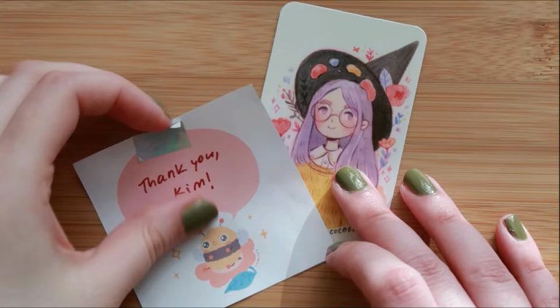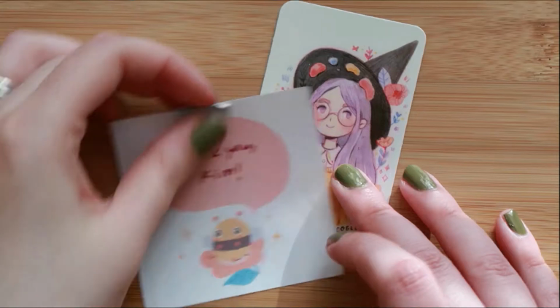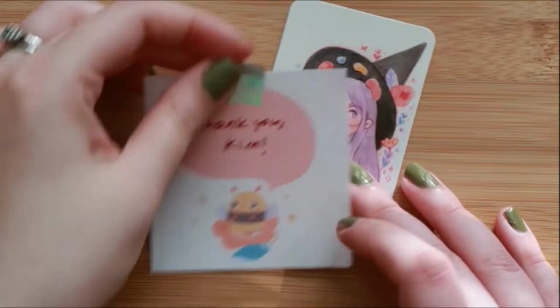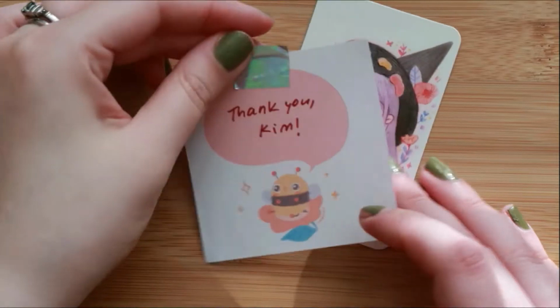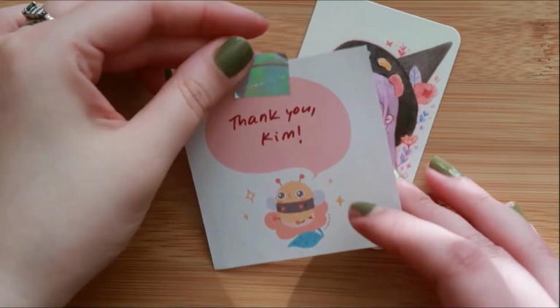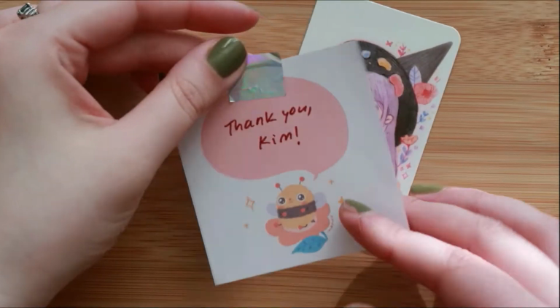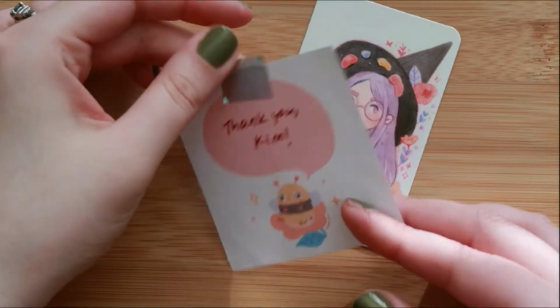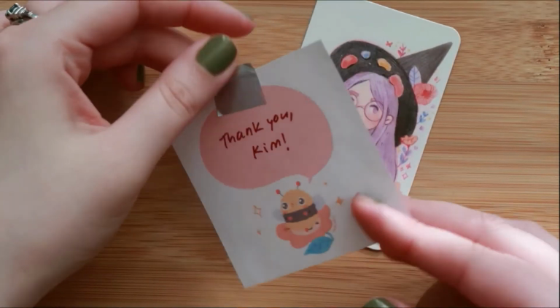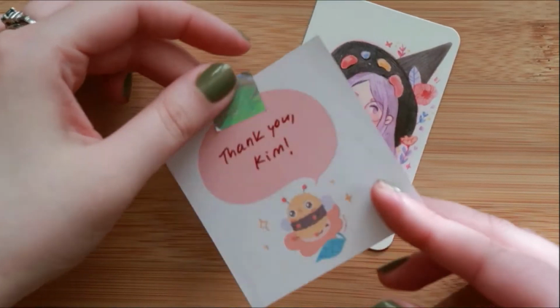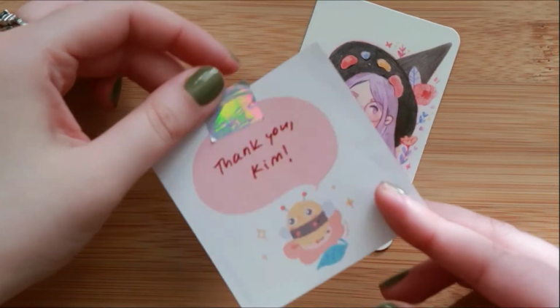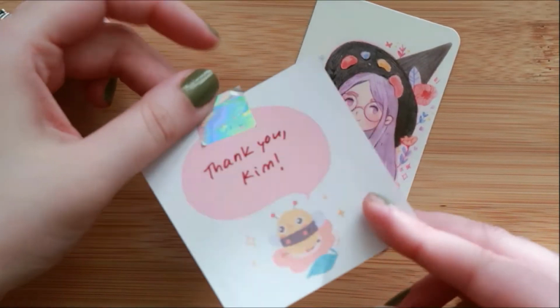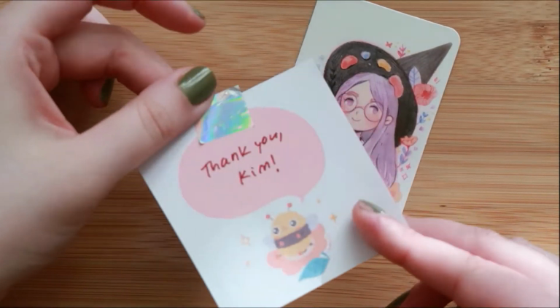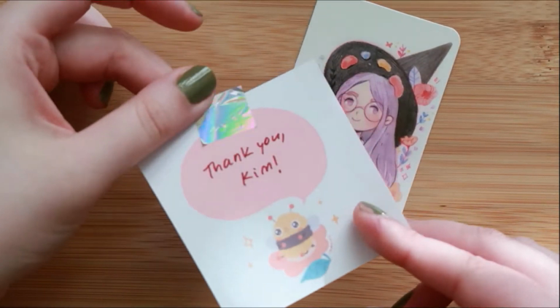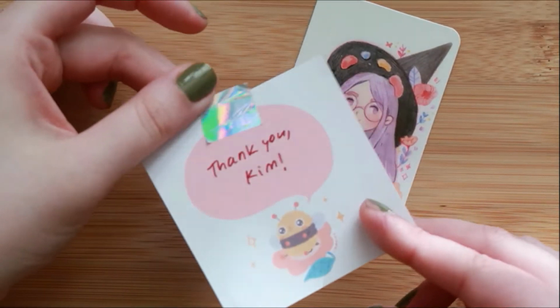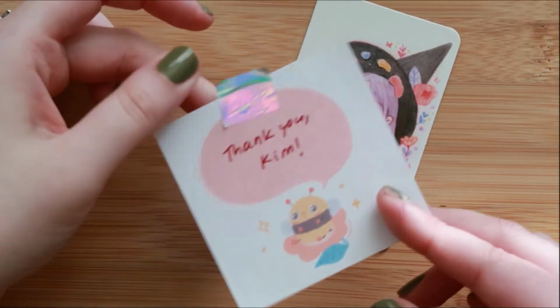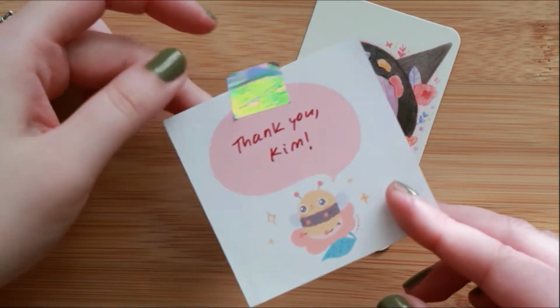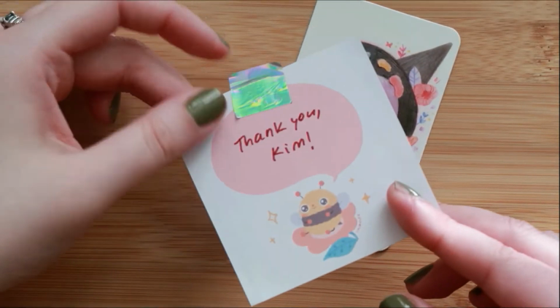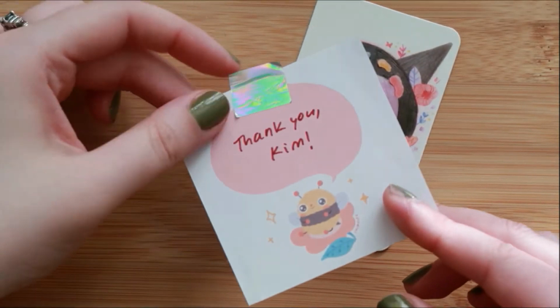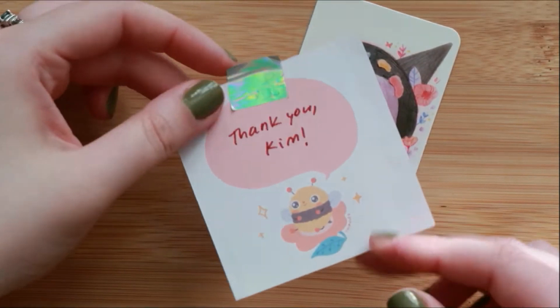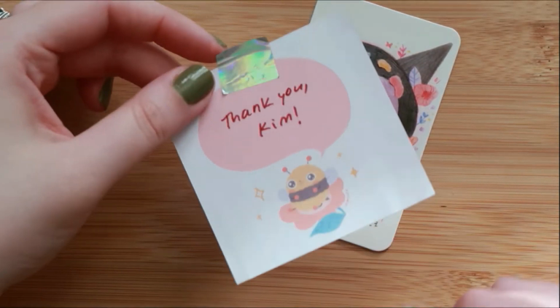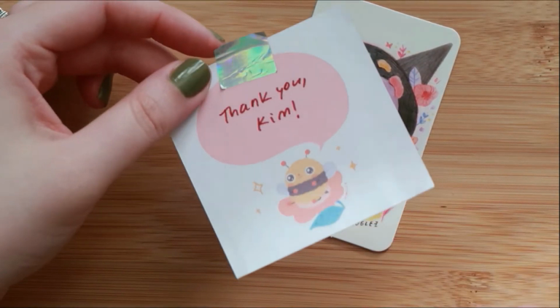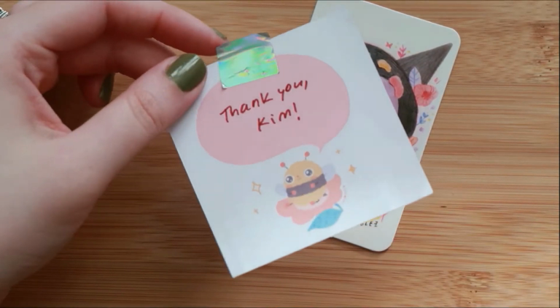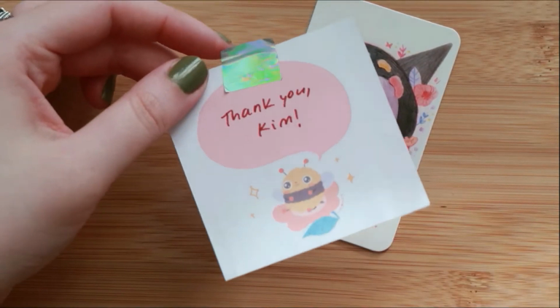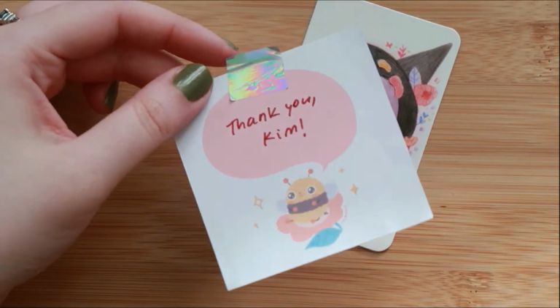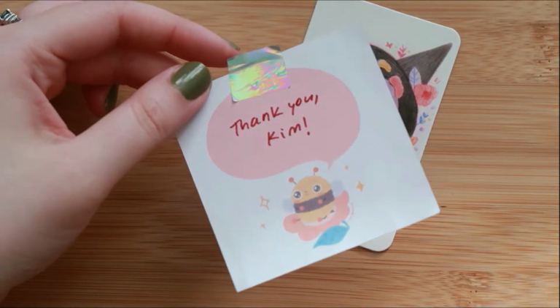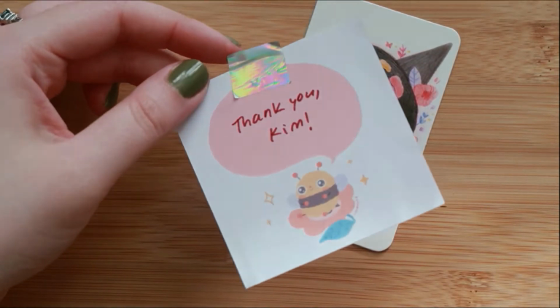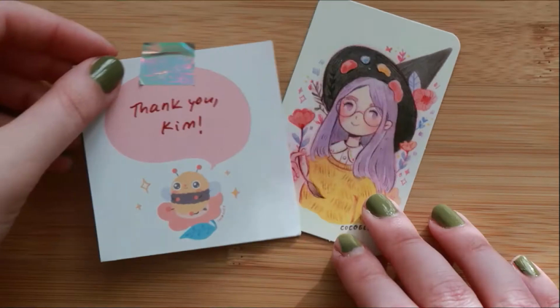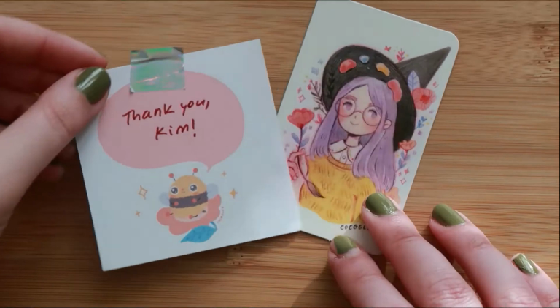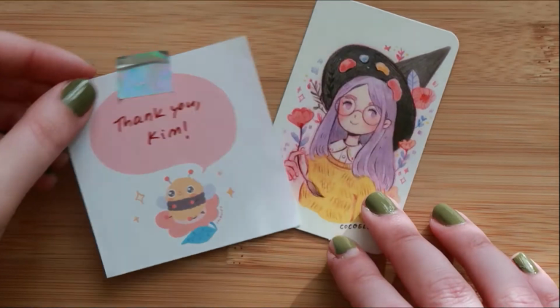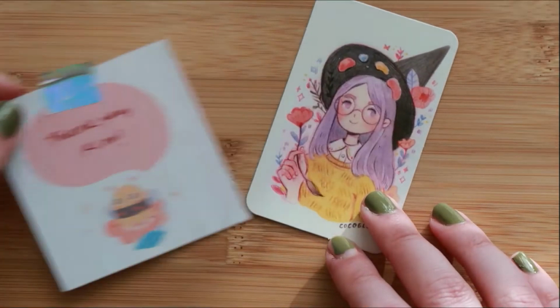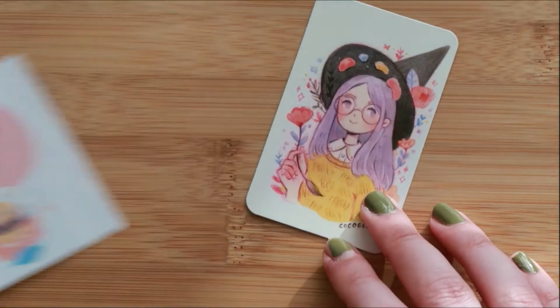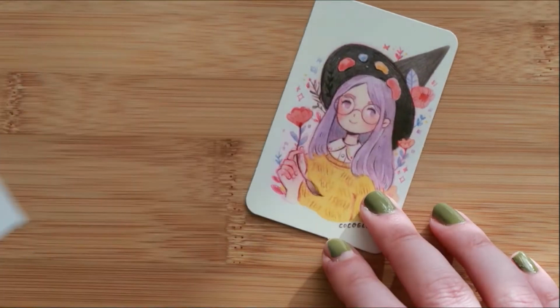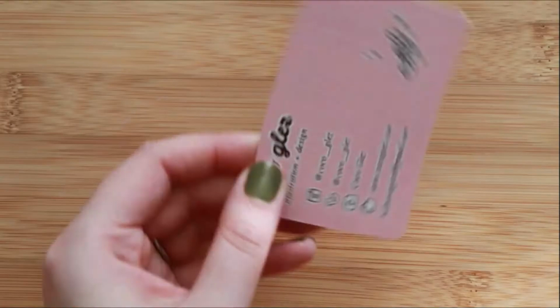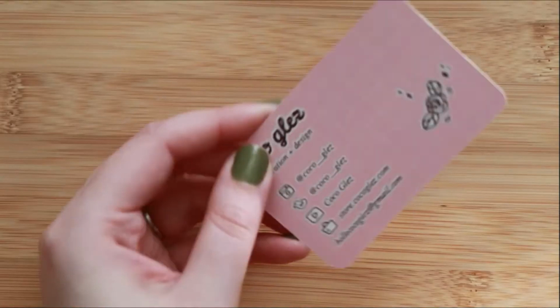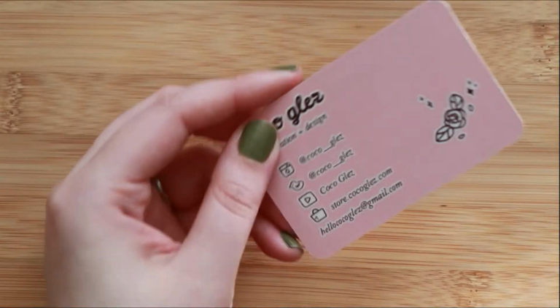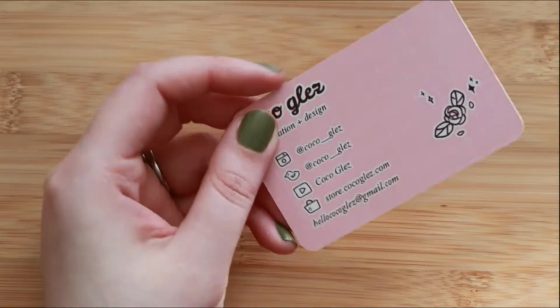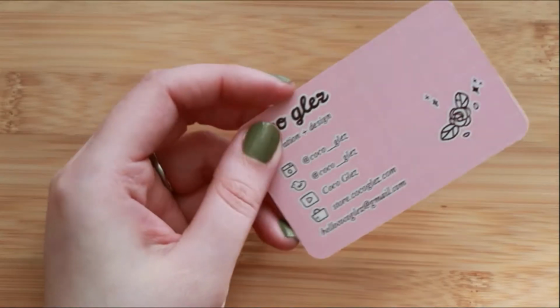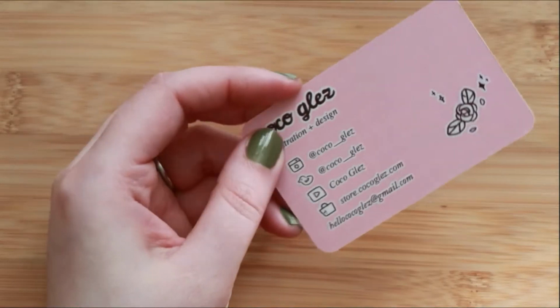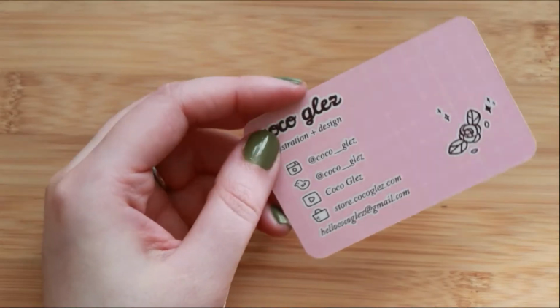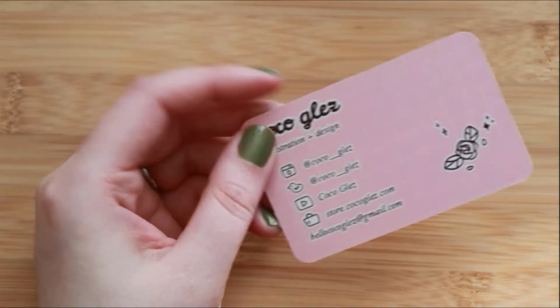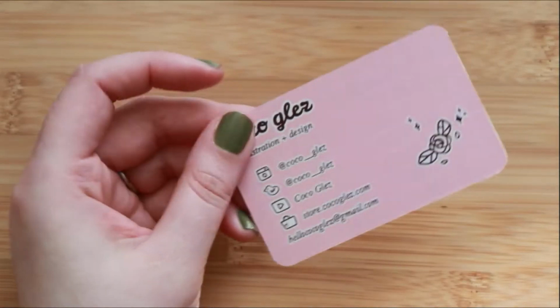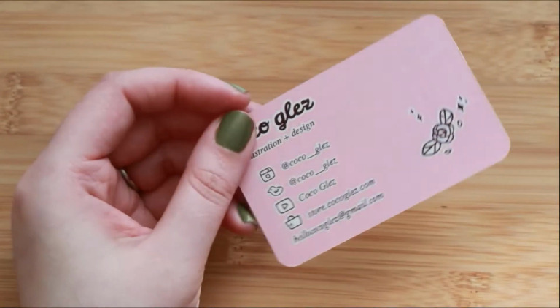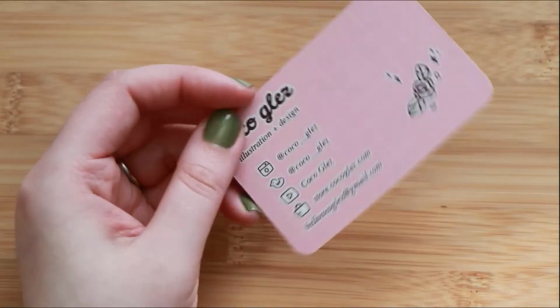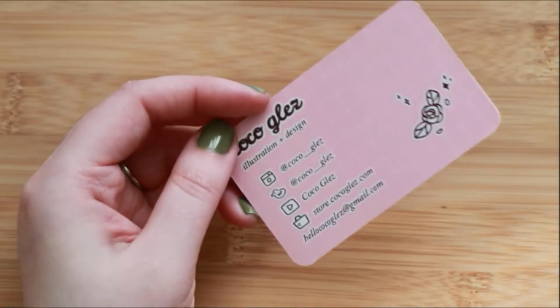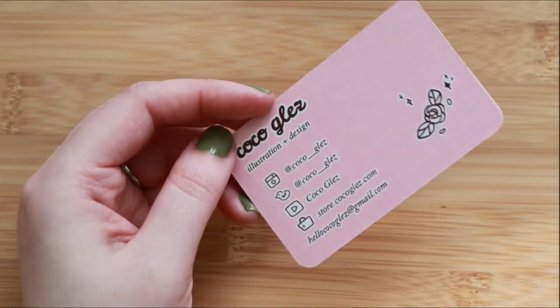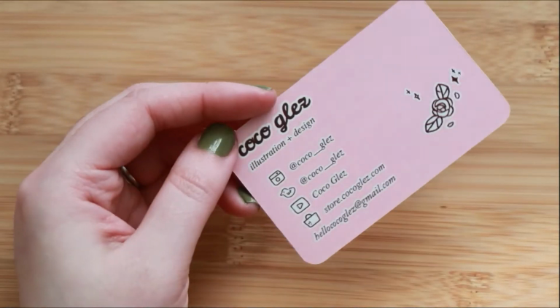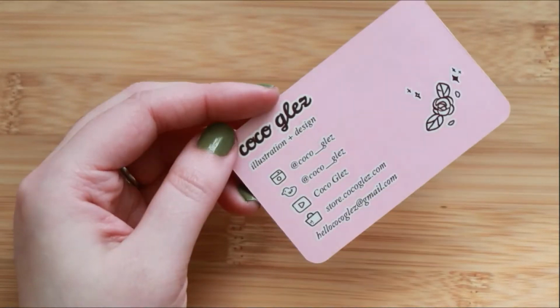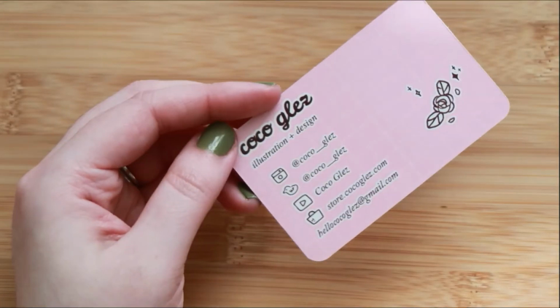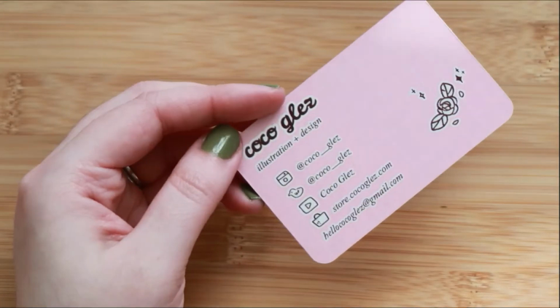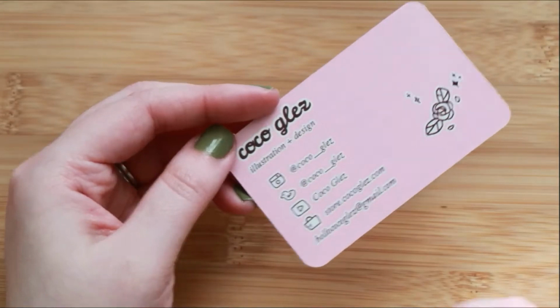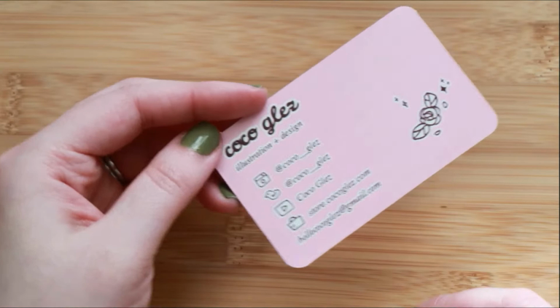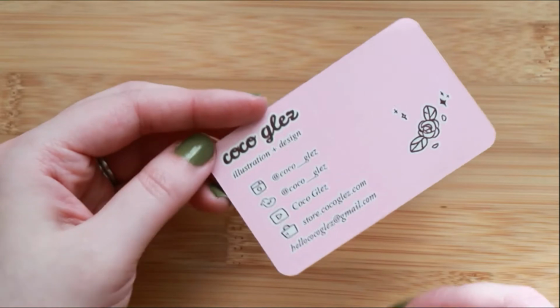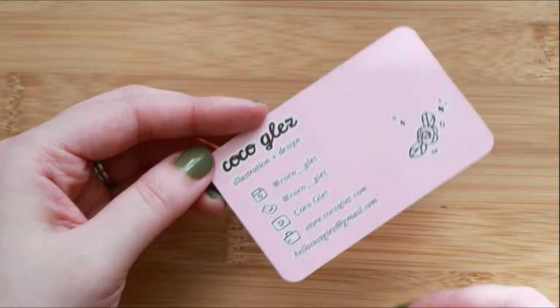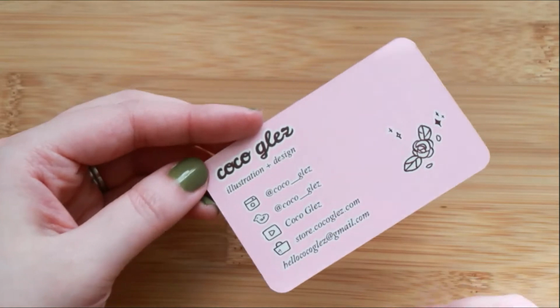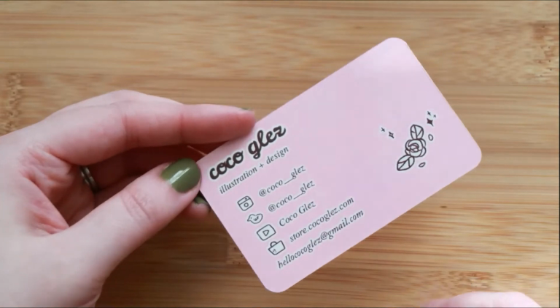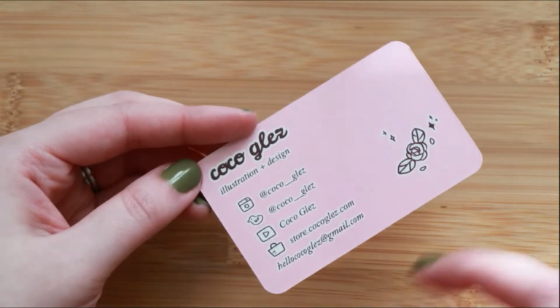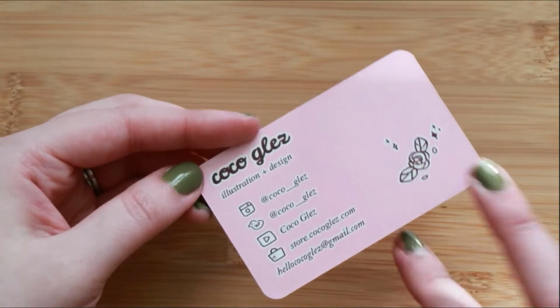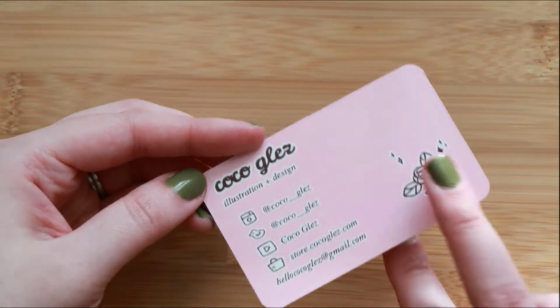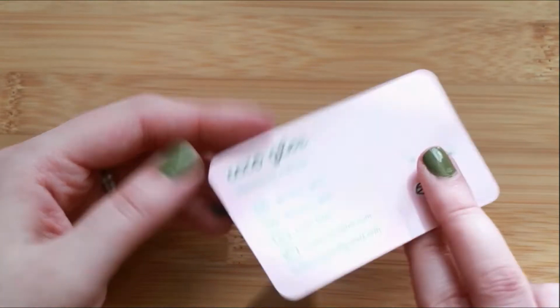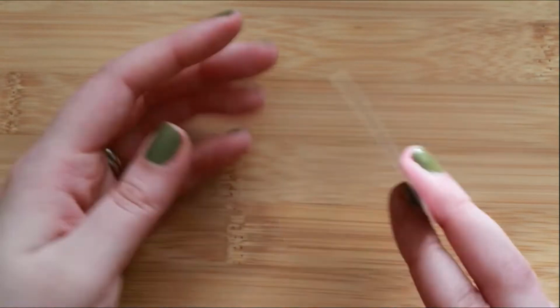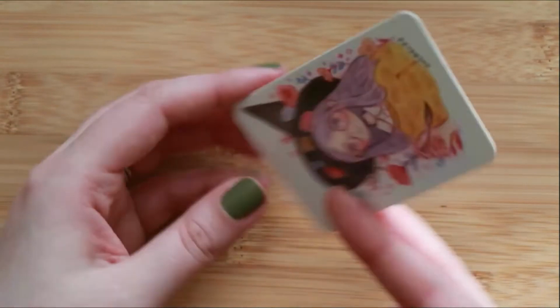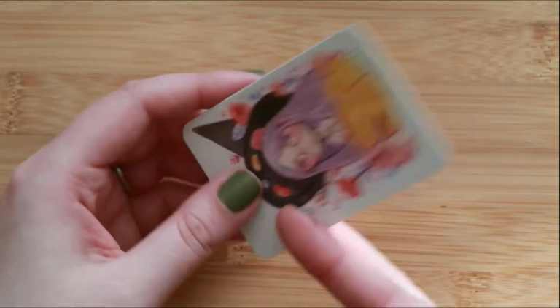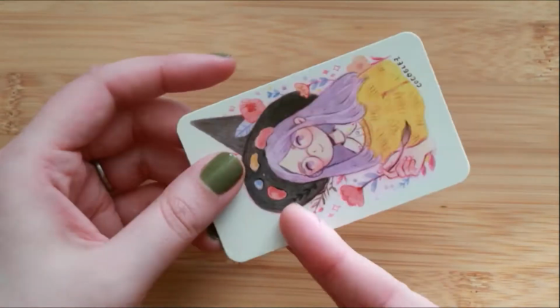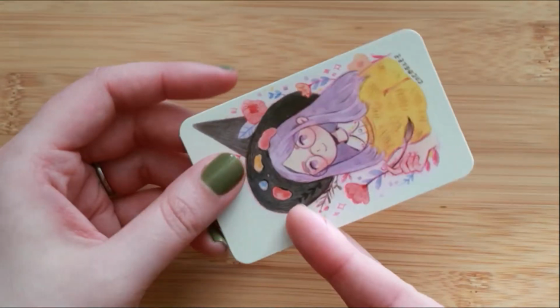Hello again! Today's video is my bullet journal set up for March along with a cute little sticker haul.